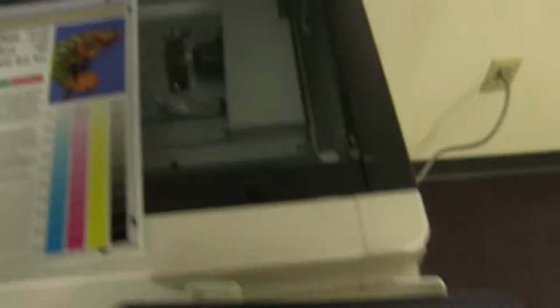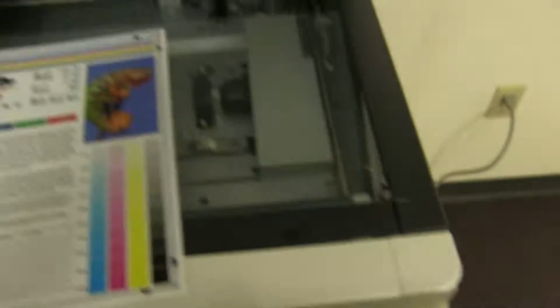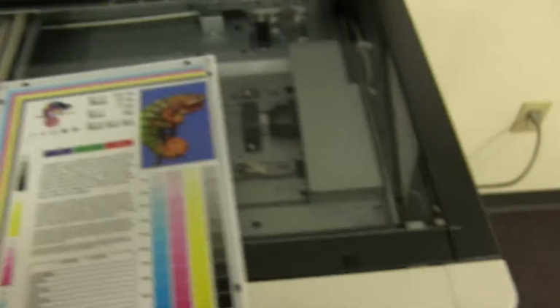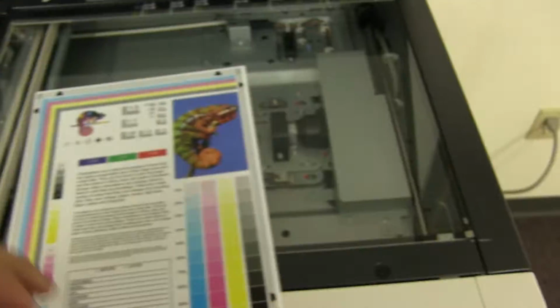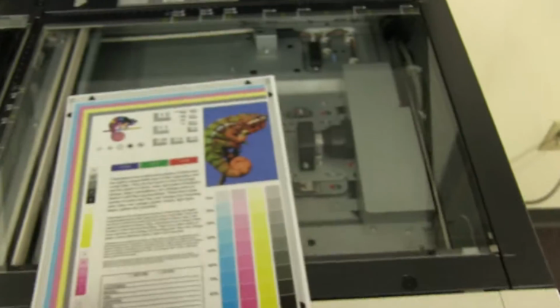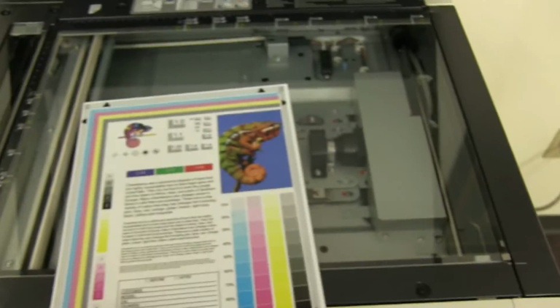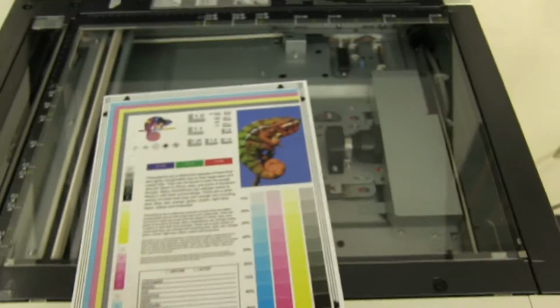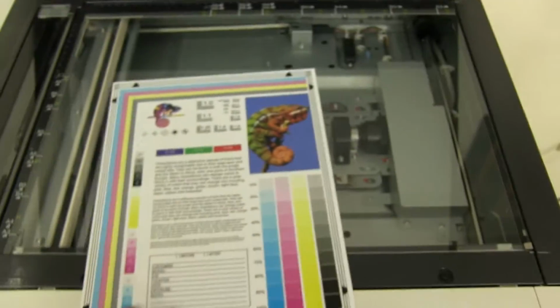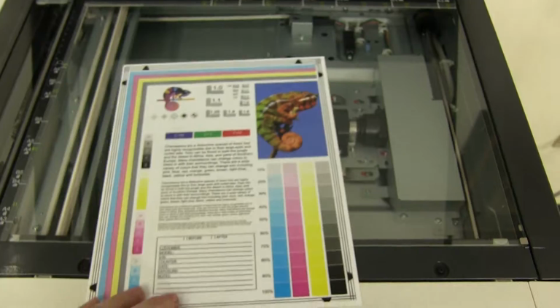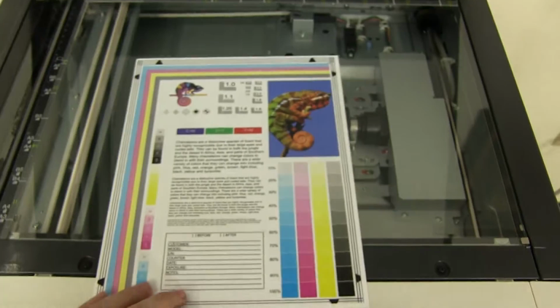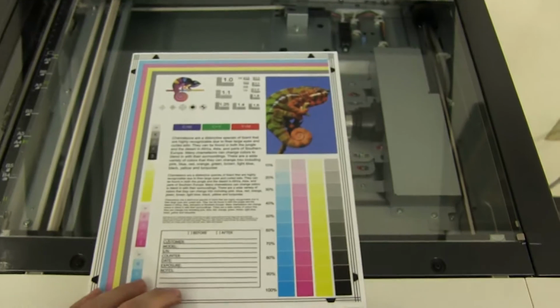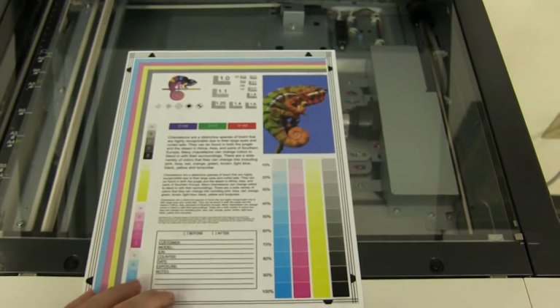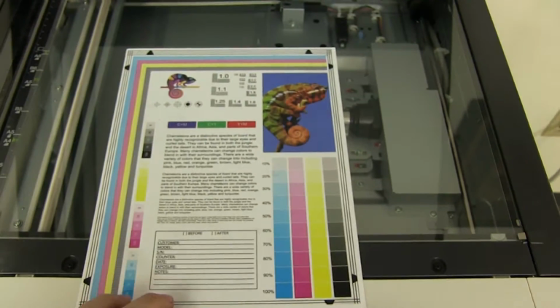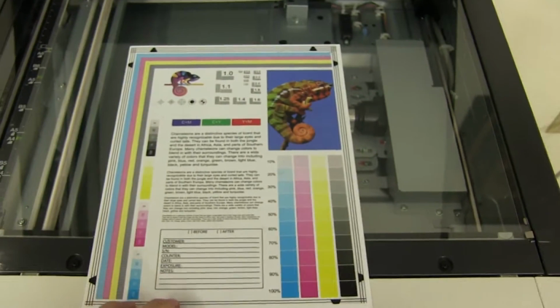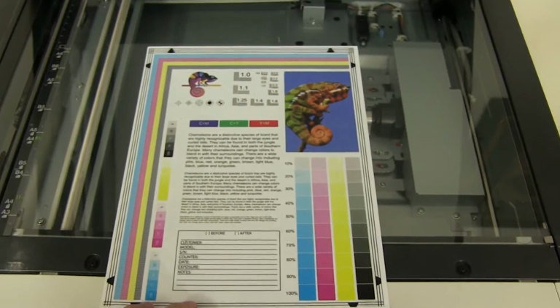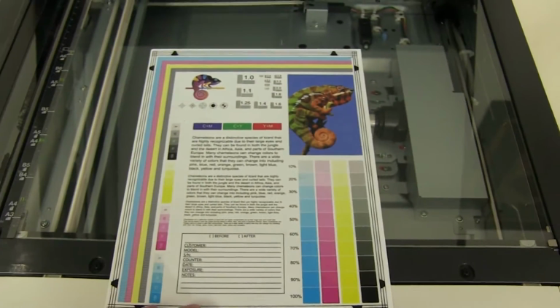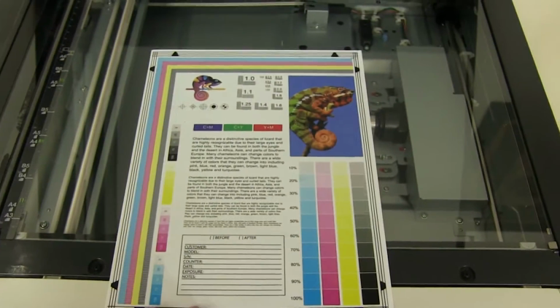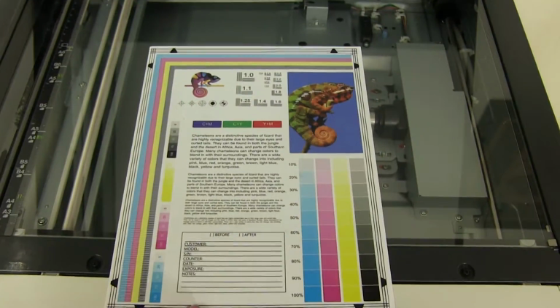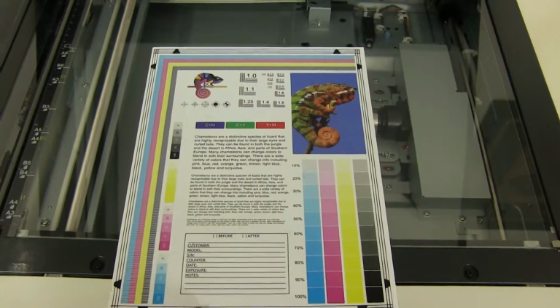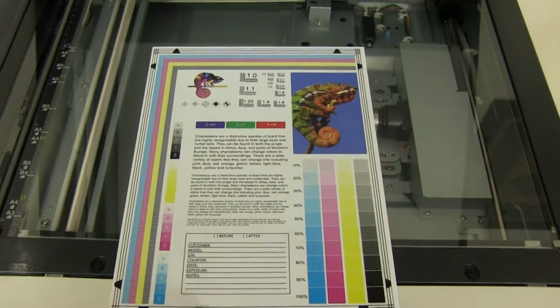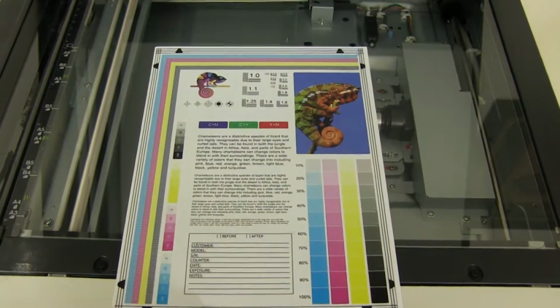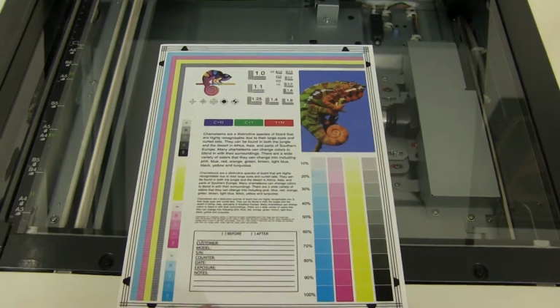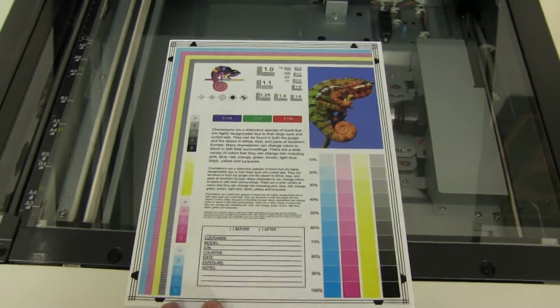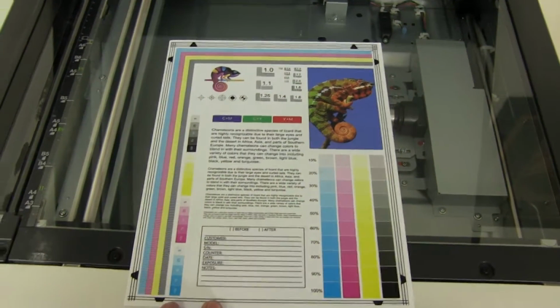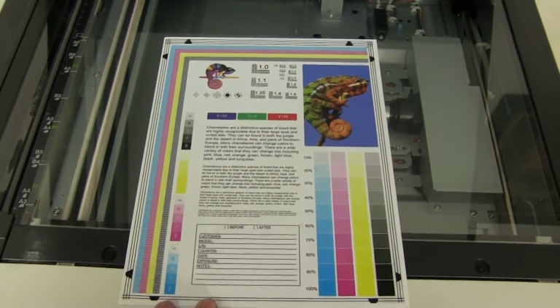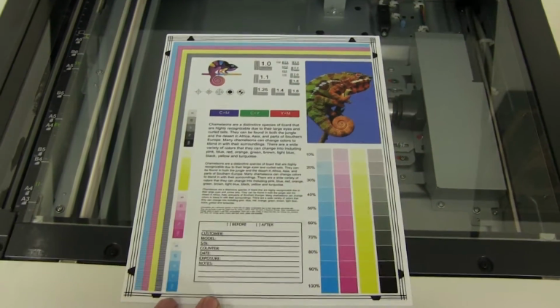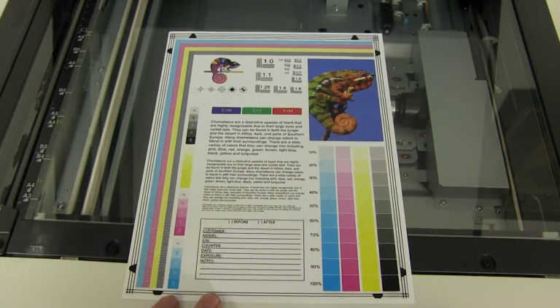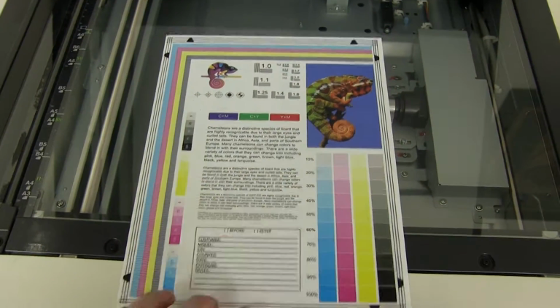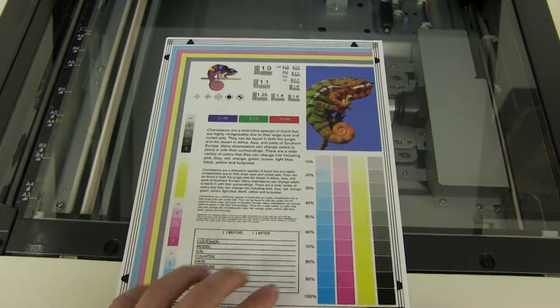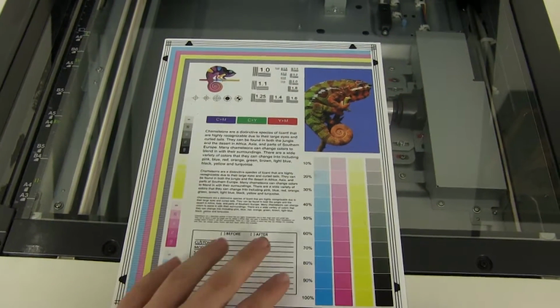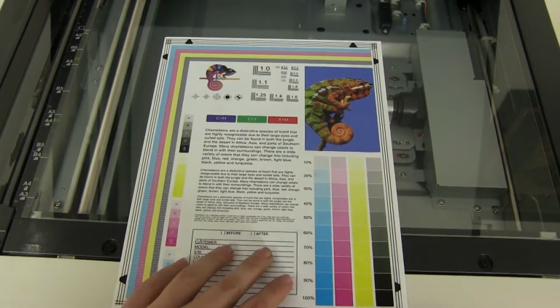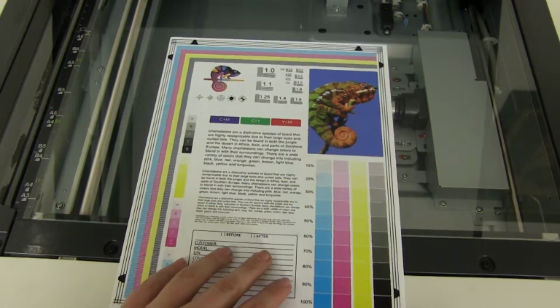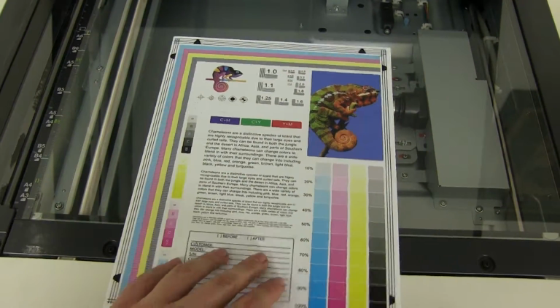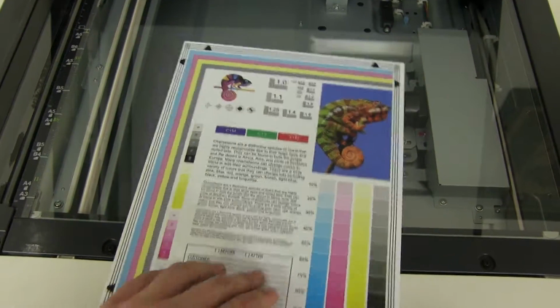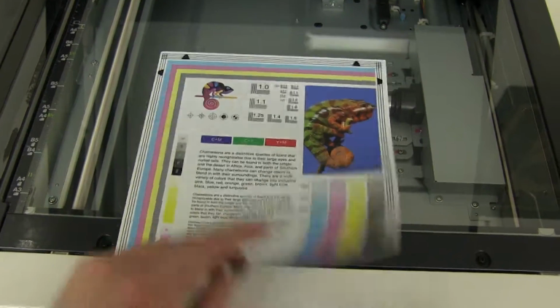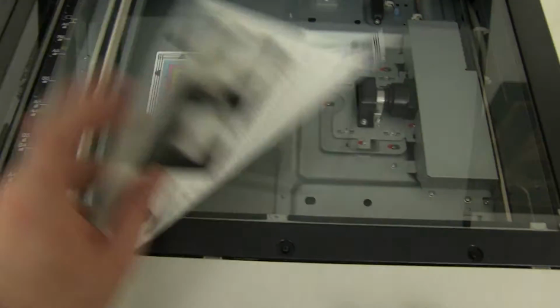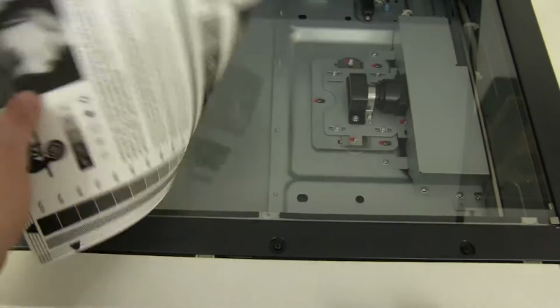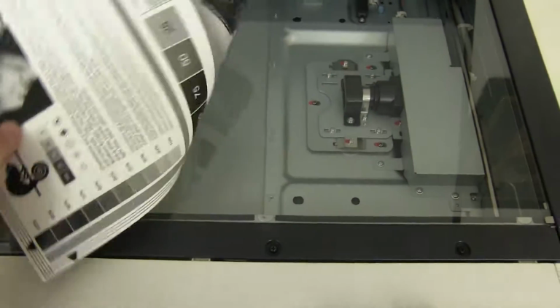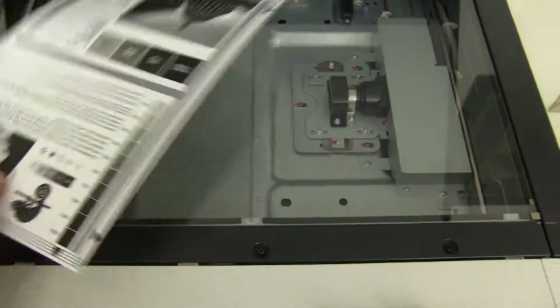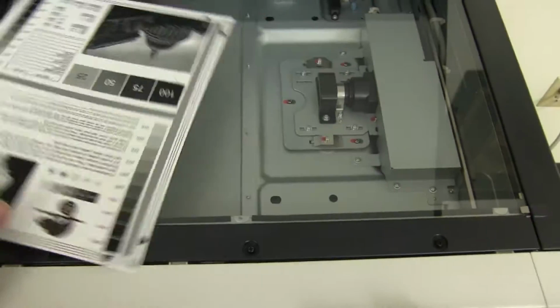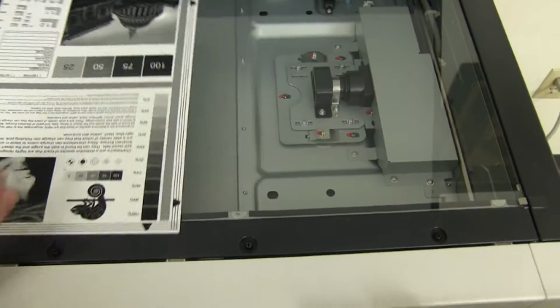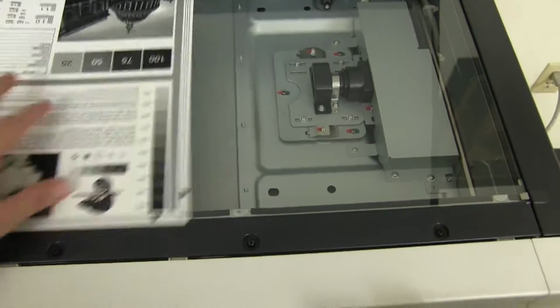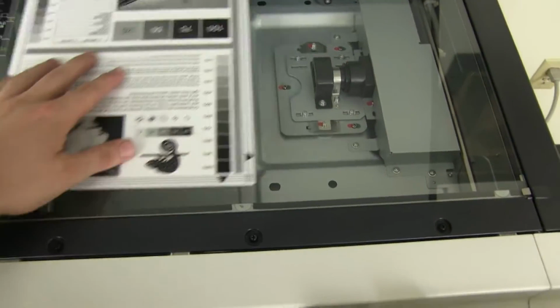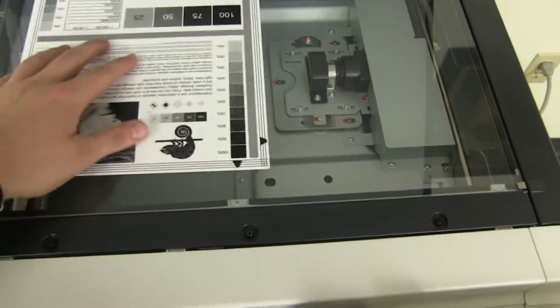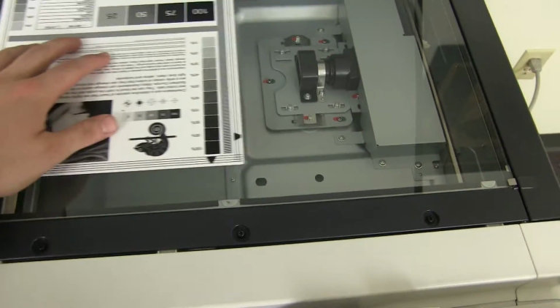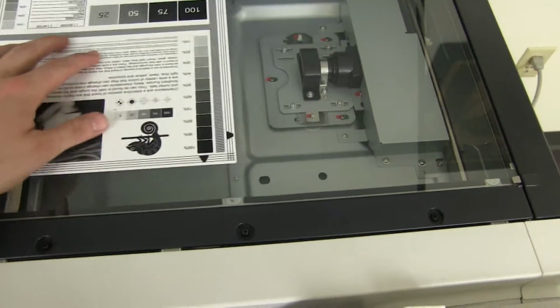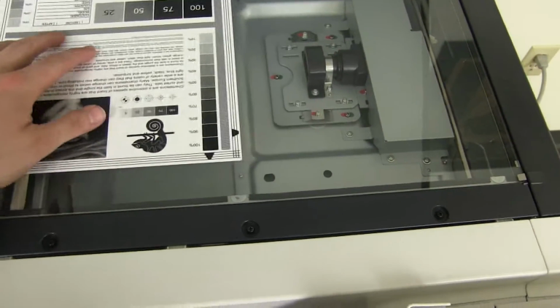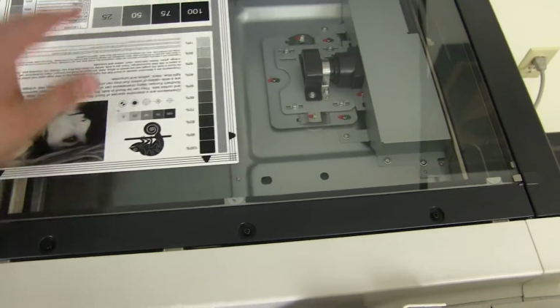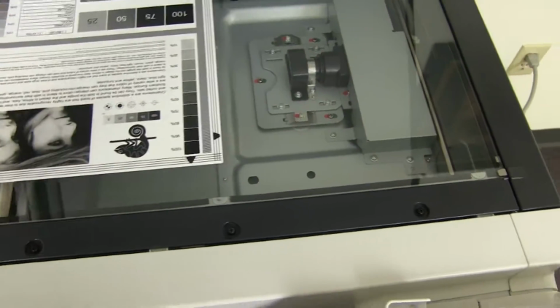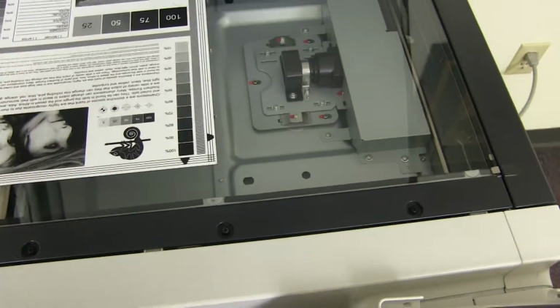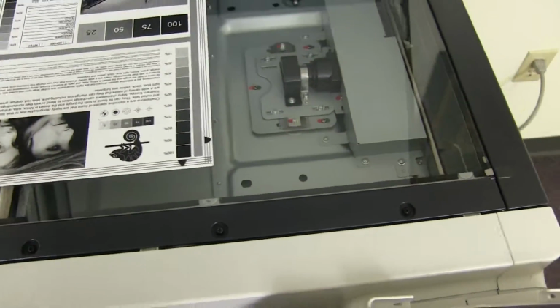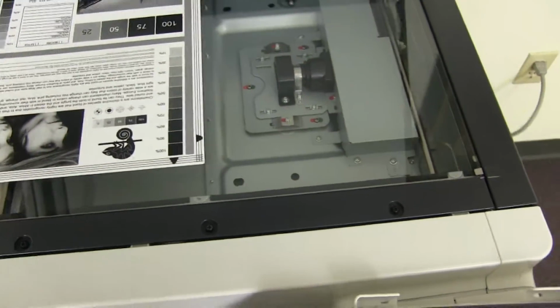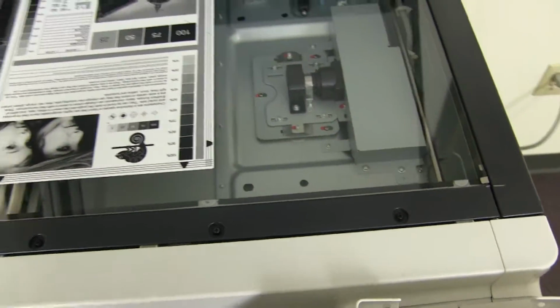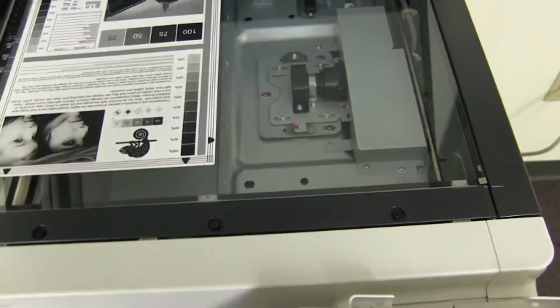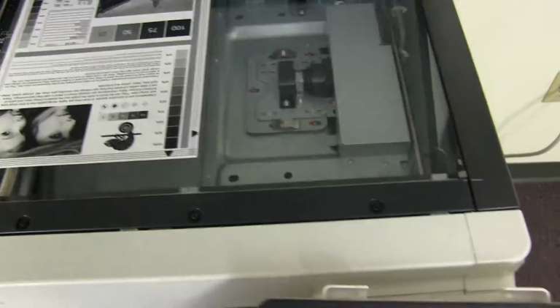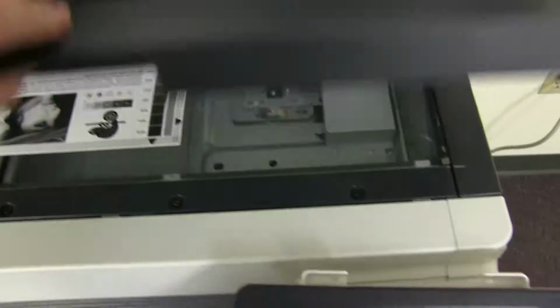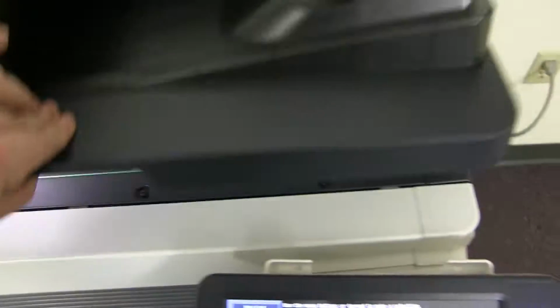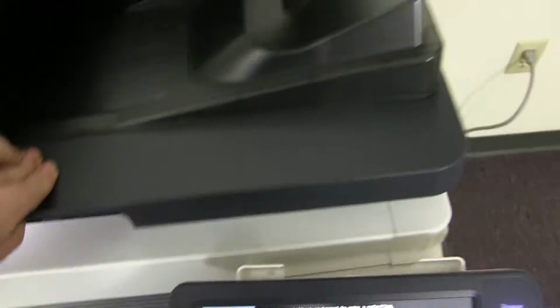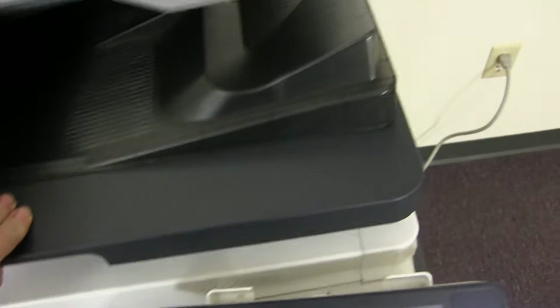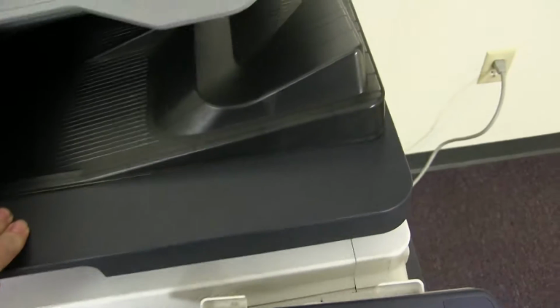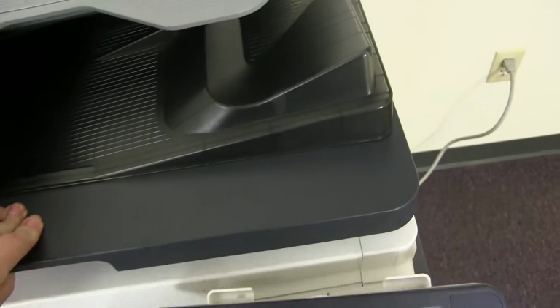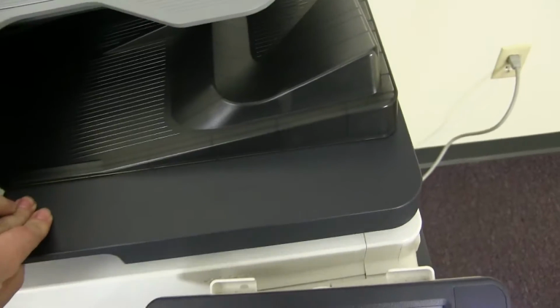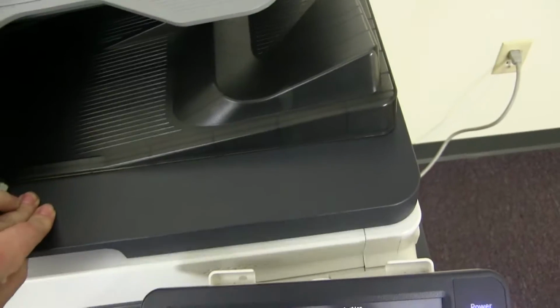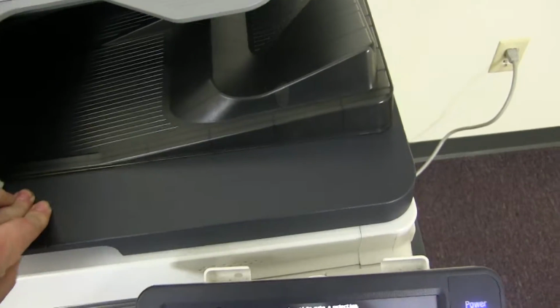Now we'll go ahead and run a few test copies to show the color quality in this machine. Here's our color copy test chart, and we'll just go ahead and run two color copies.